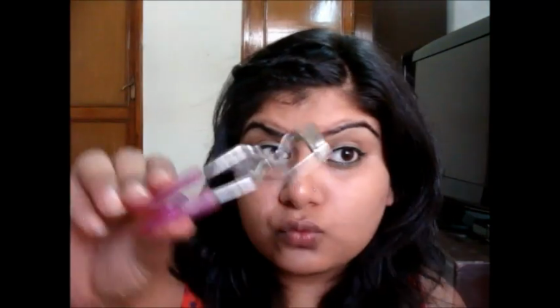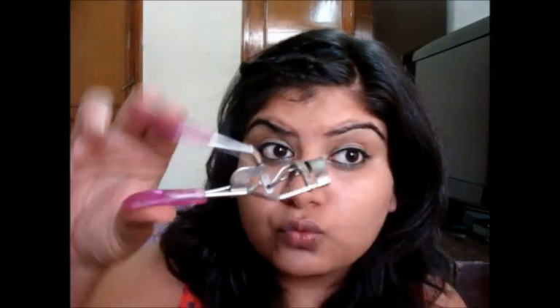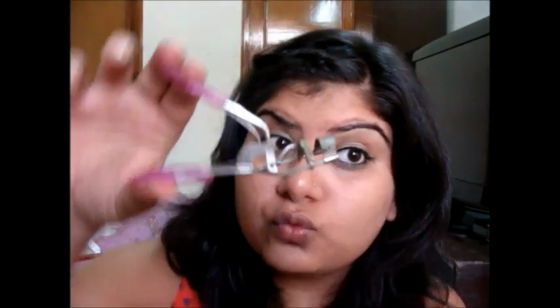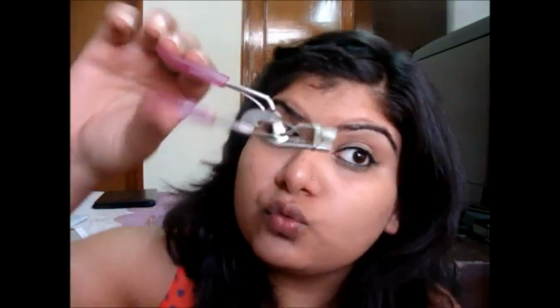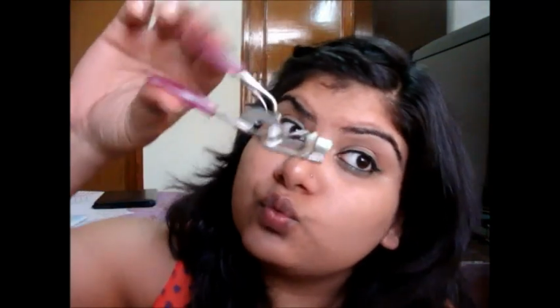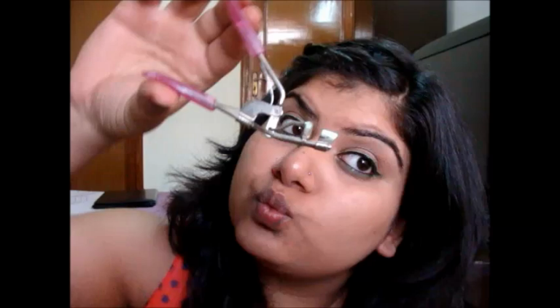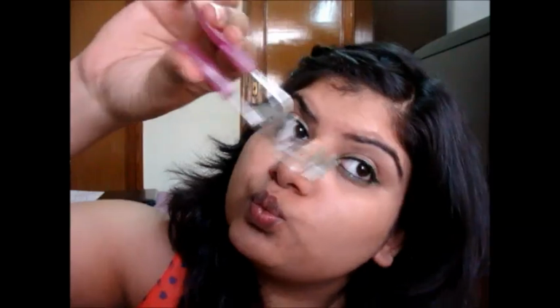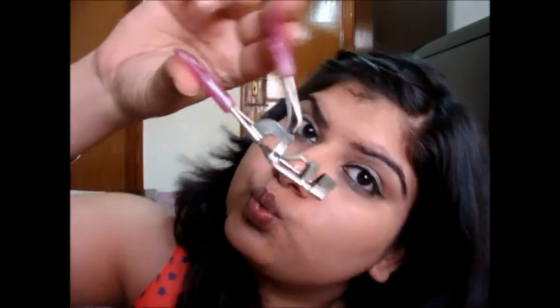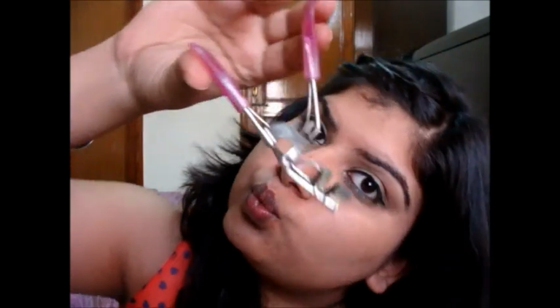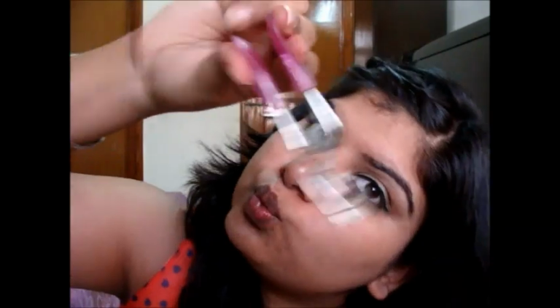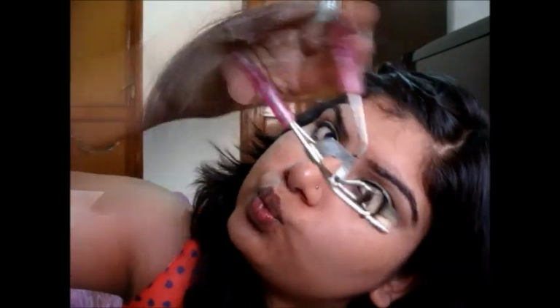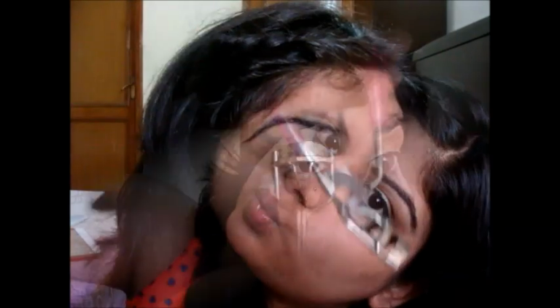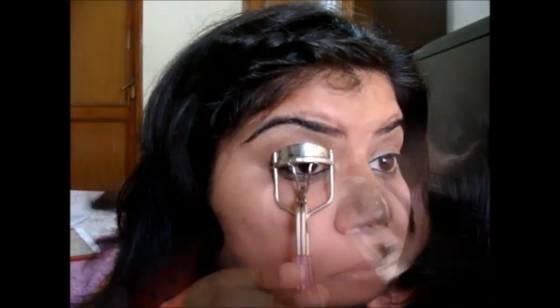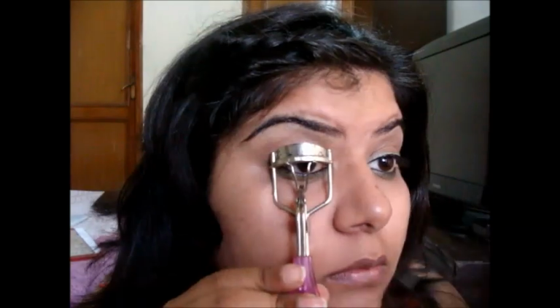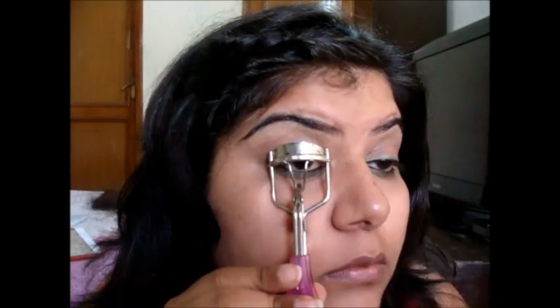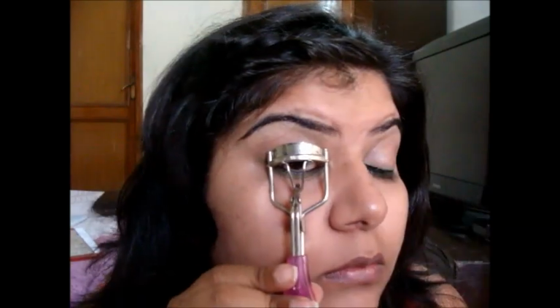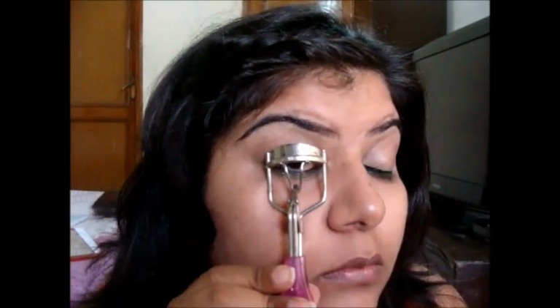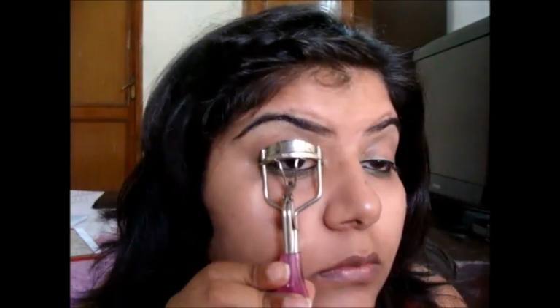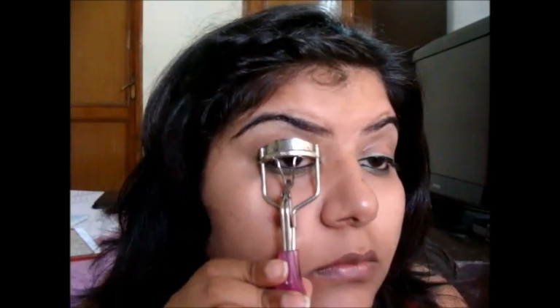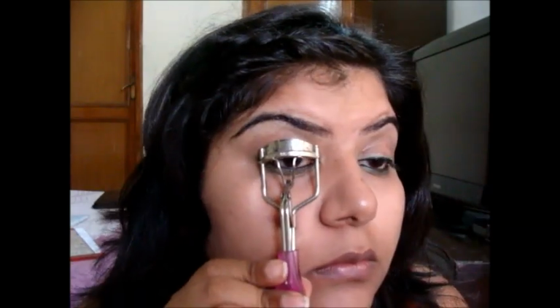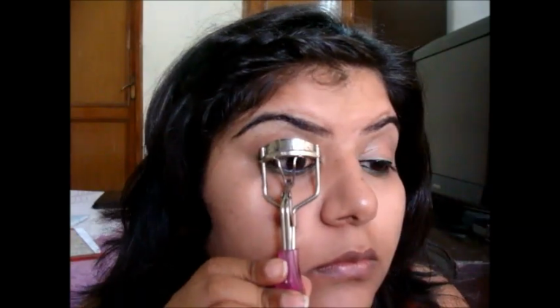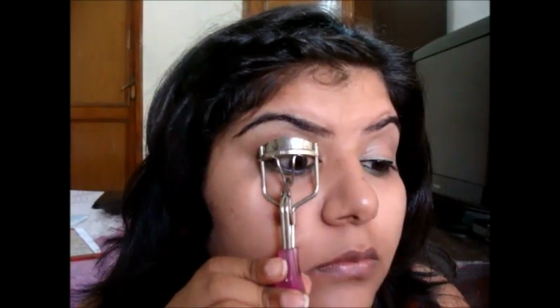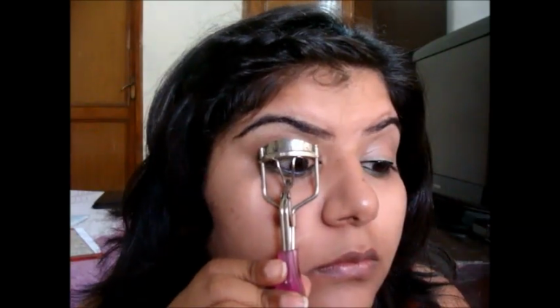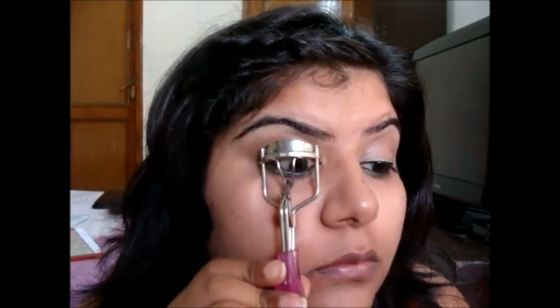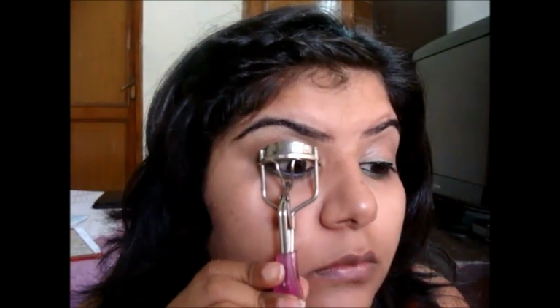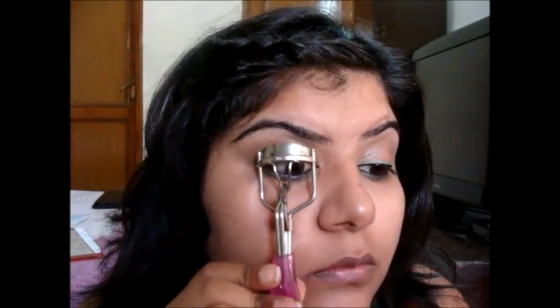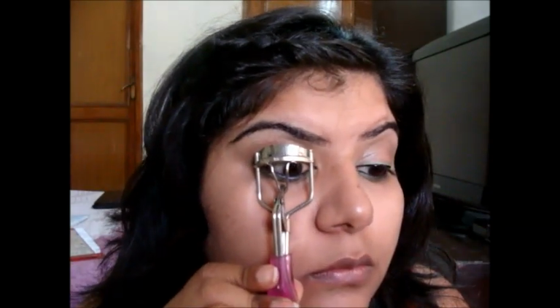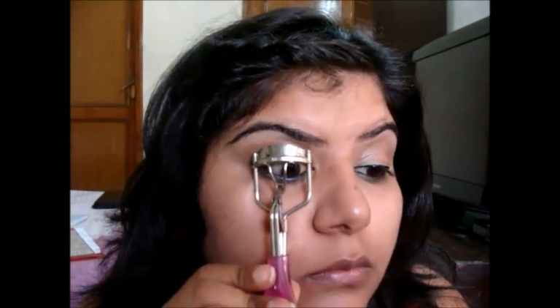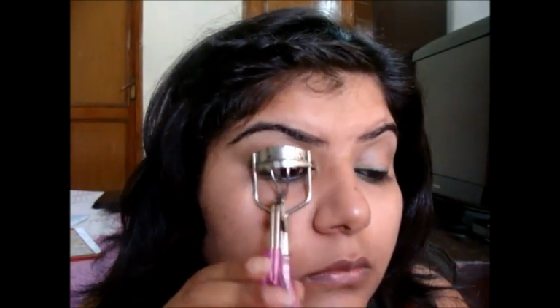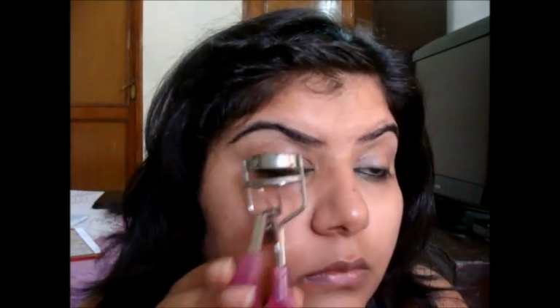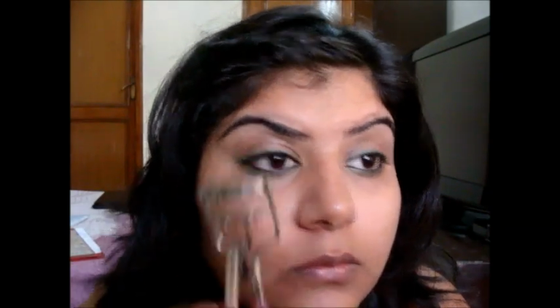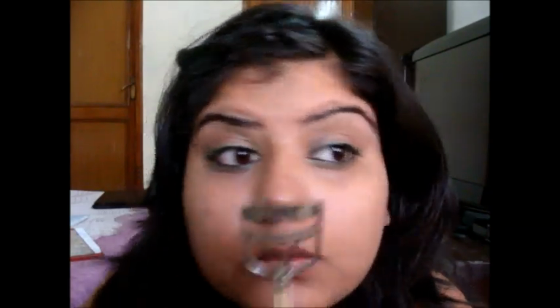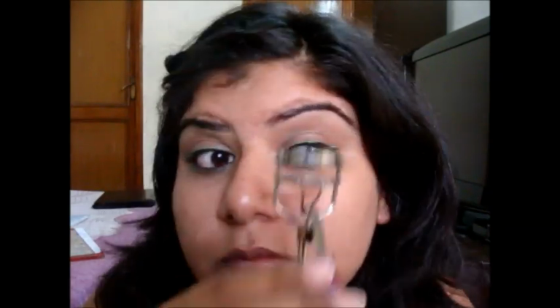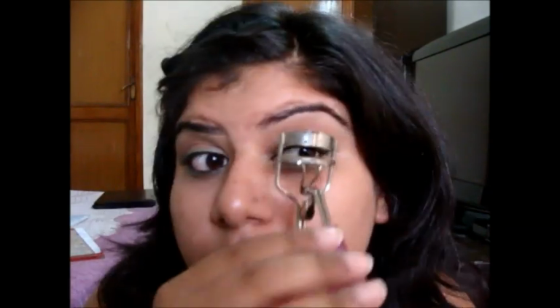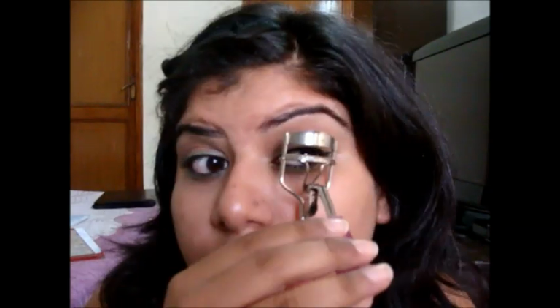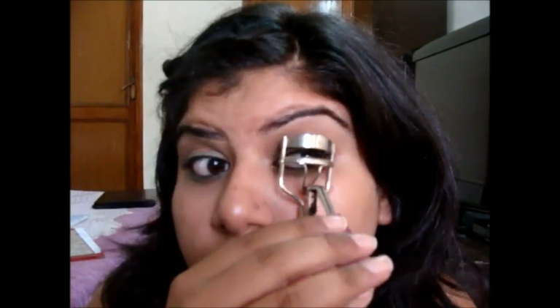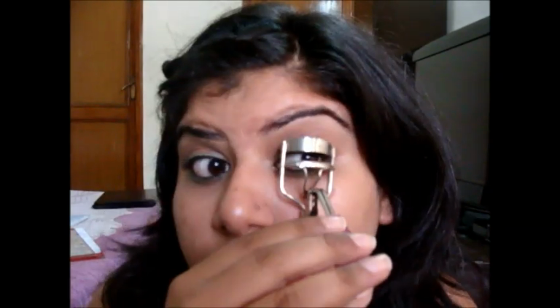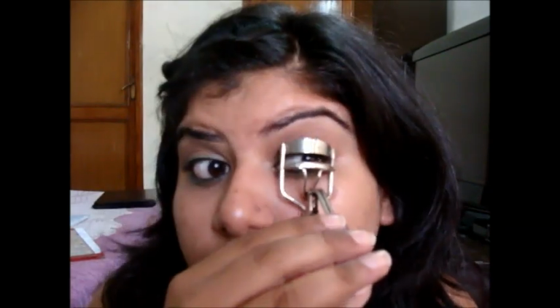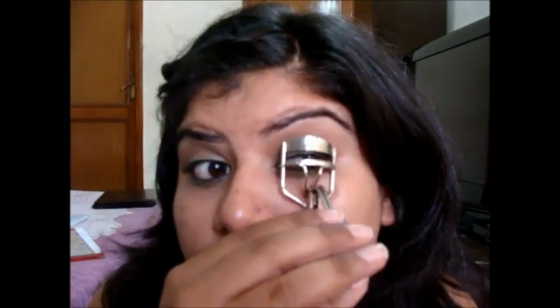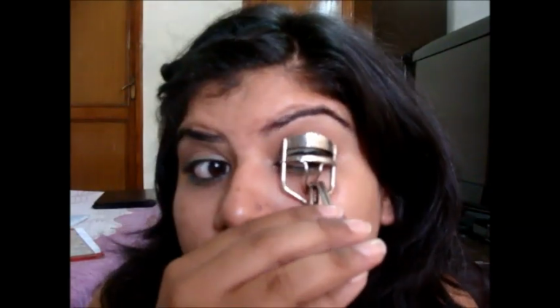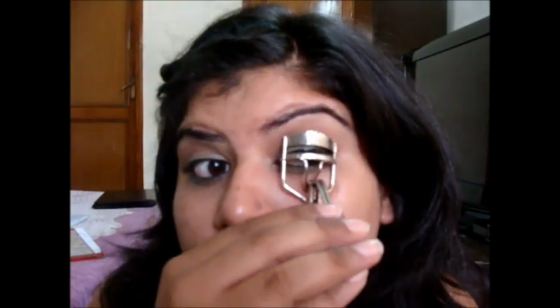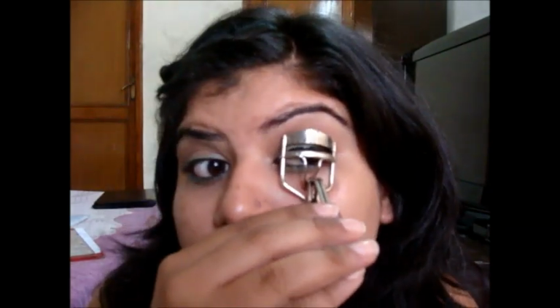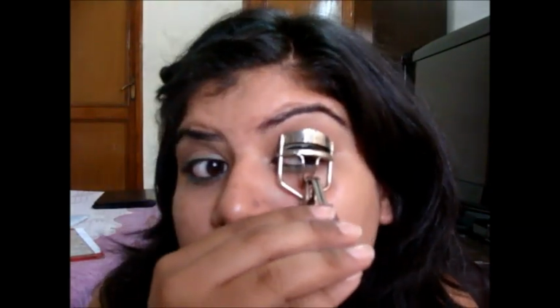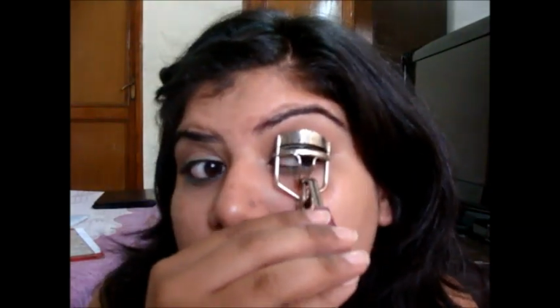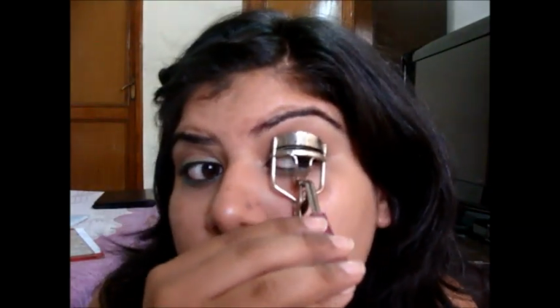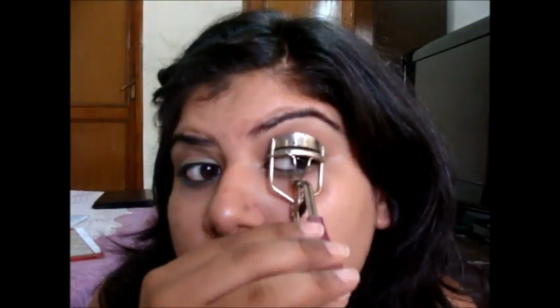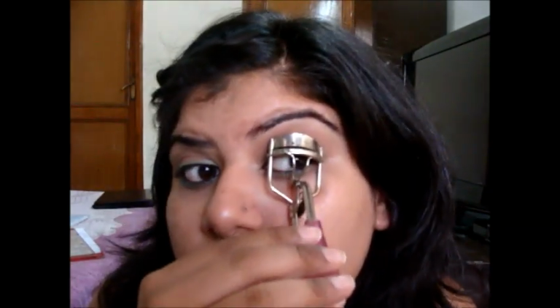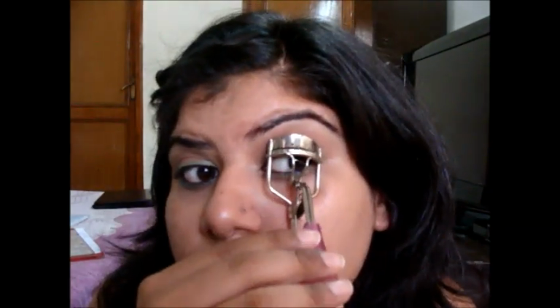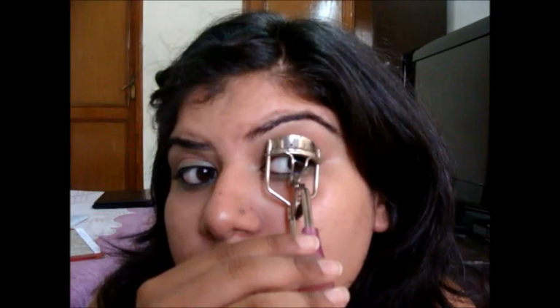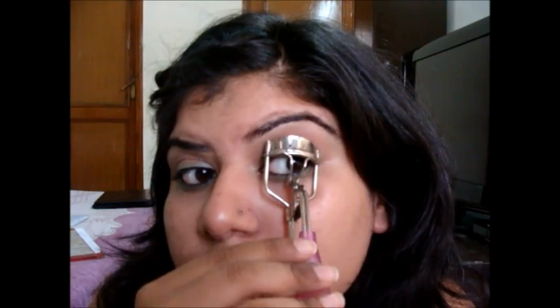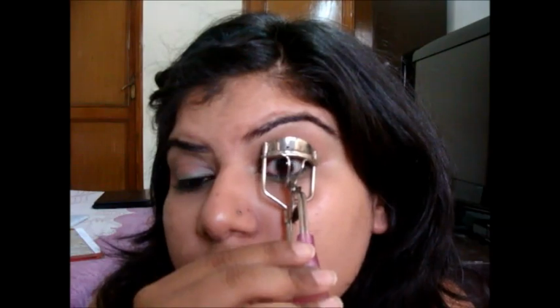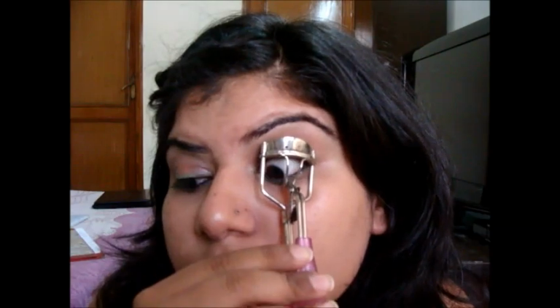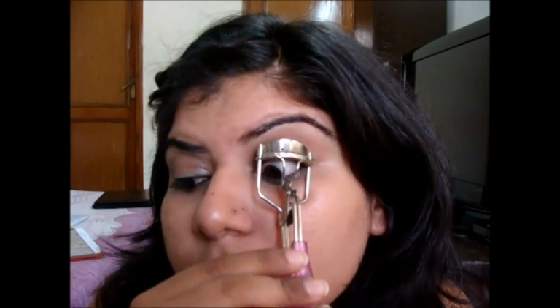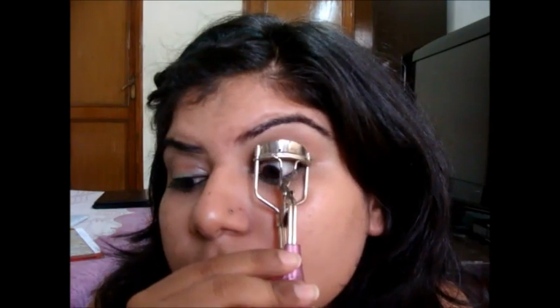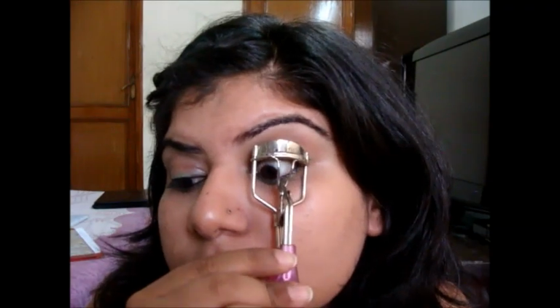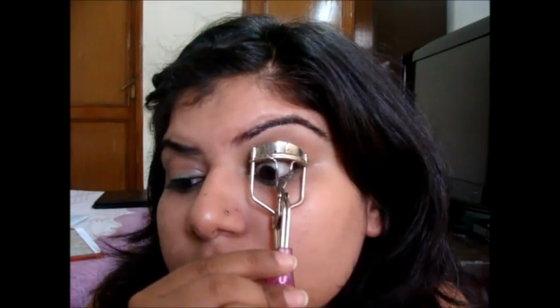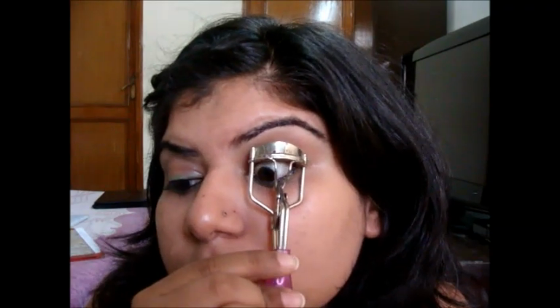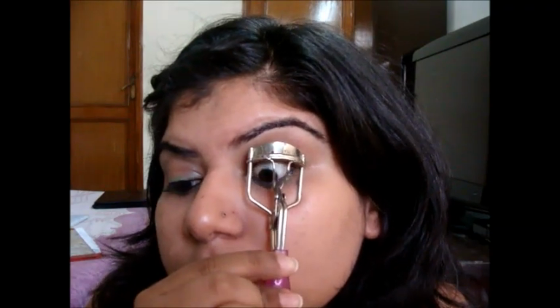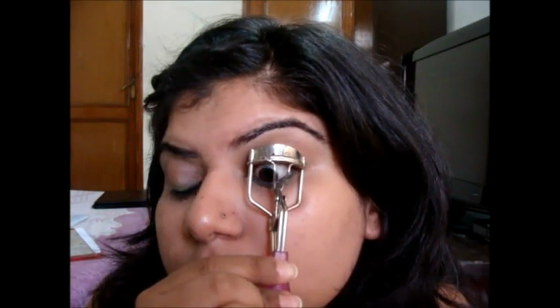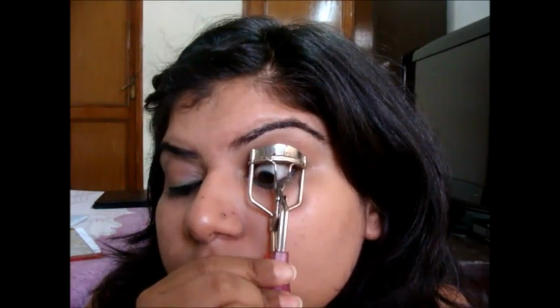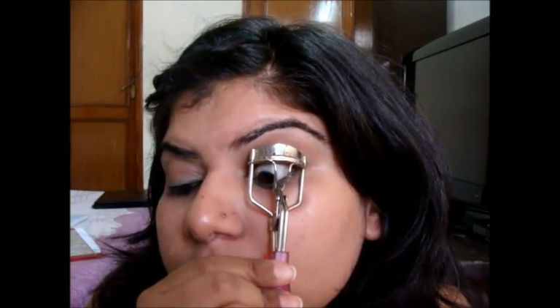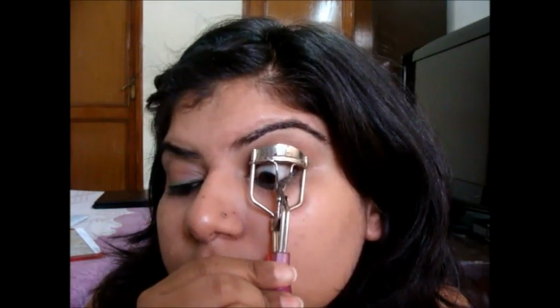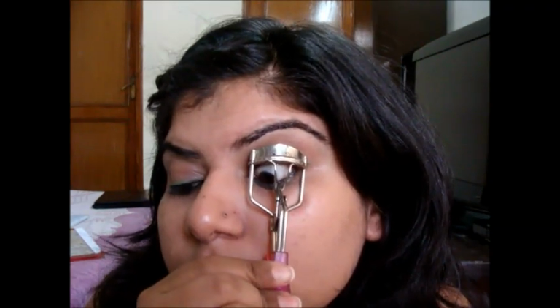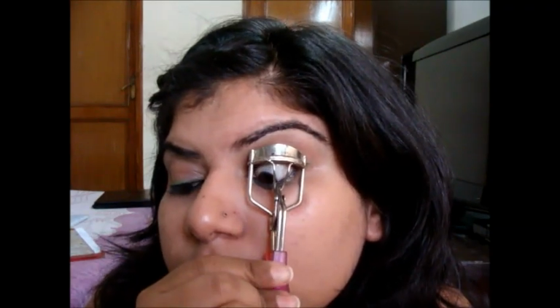Curl your eyelashes, and do not do it this way — do it this way. Apply lots and lots and lots of coats of your favourite mascara.